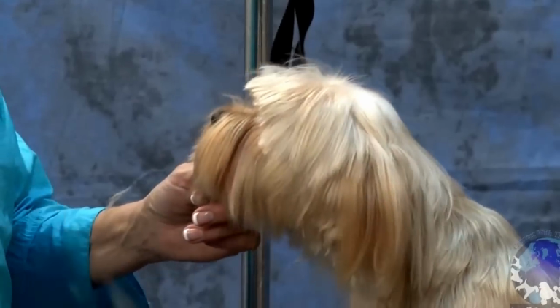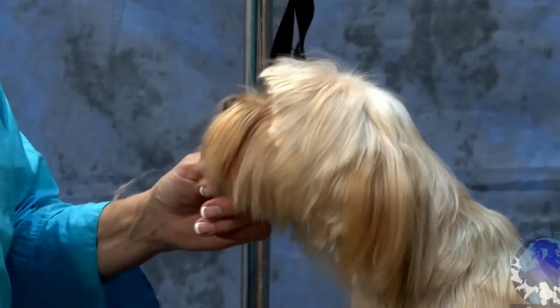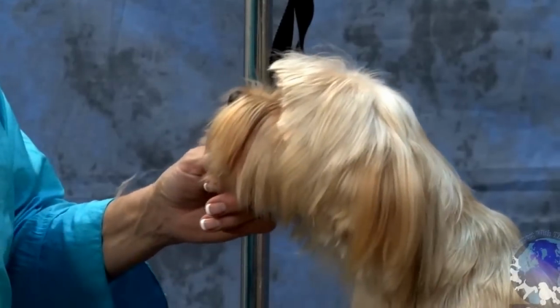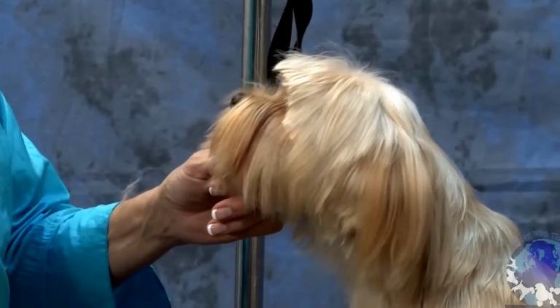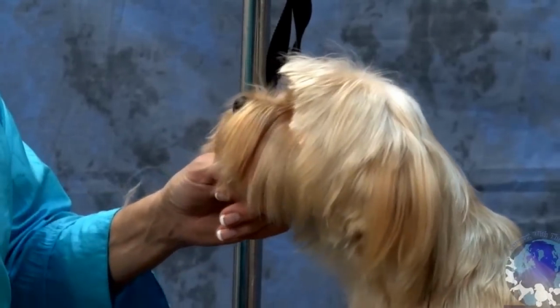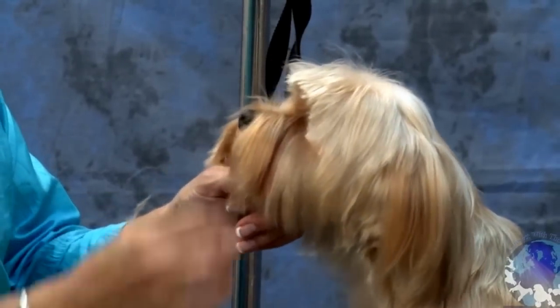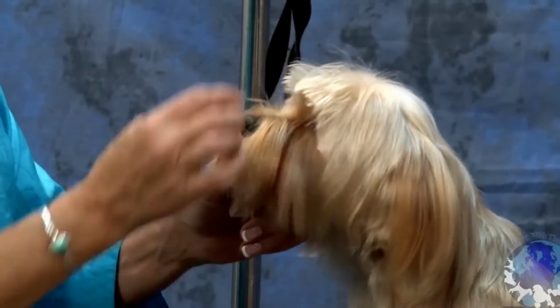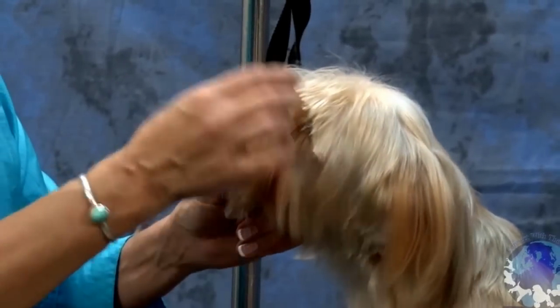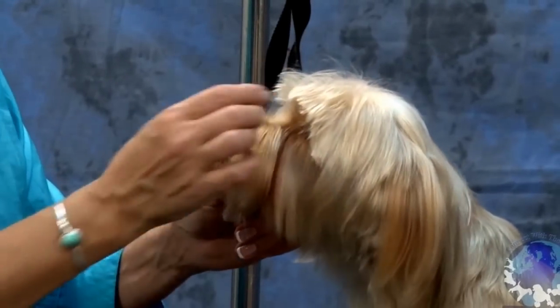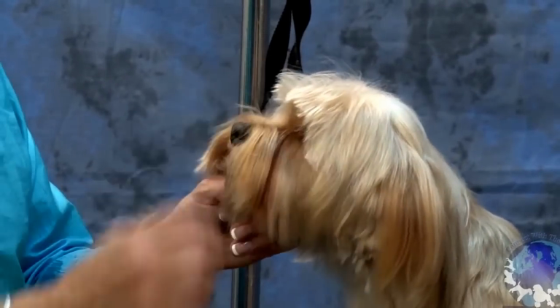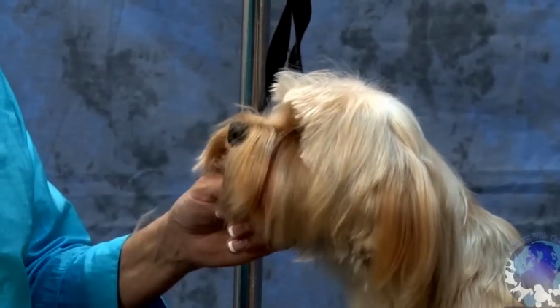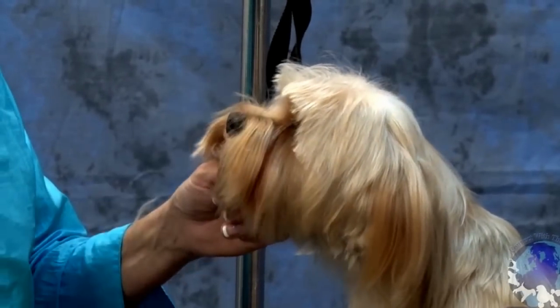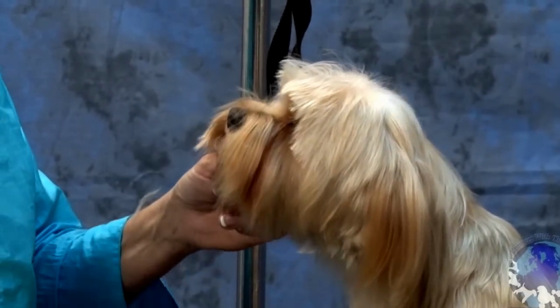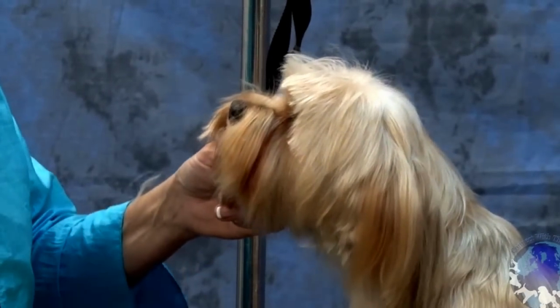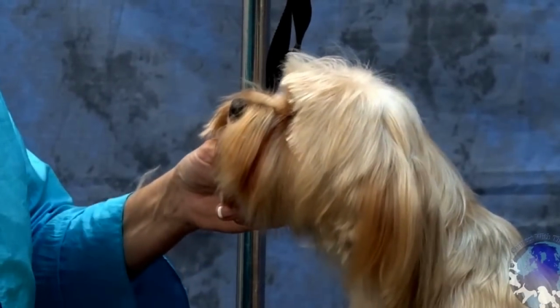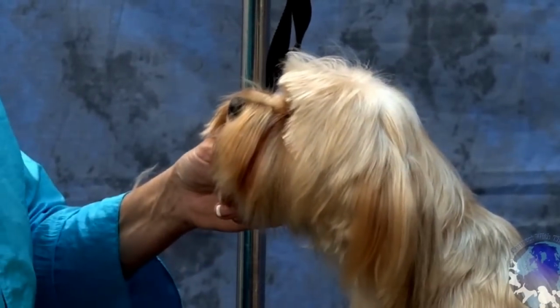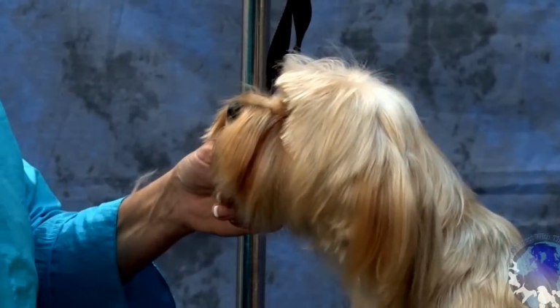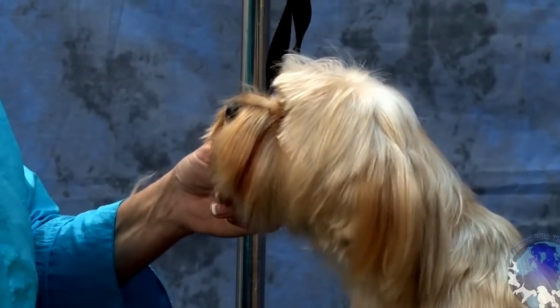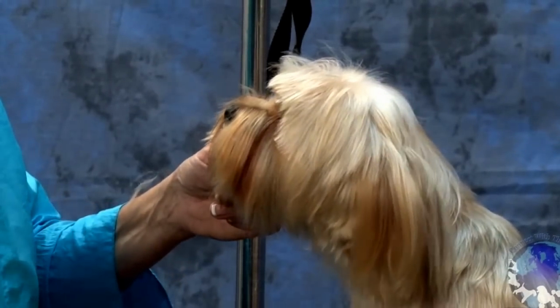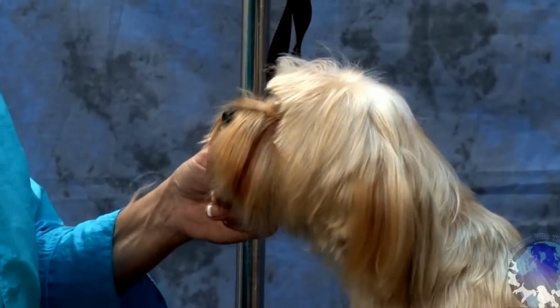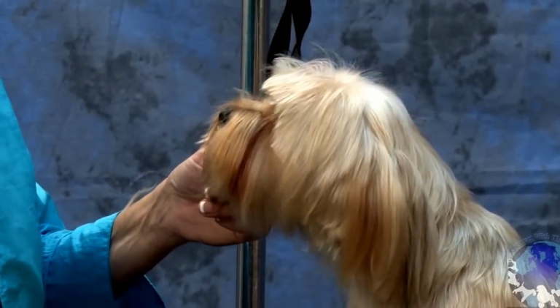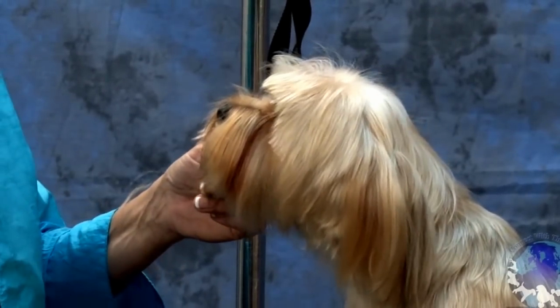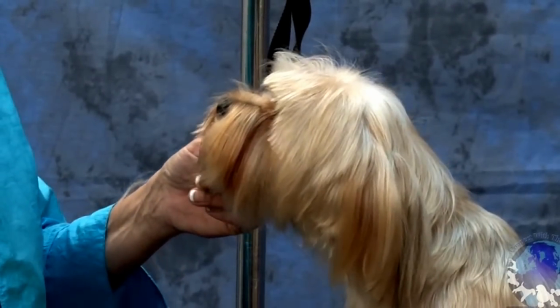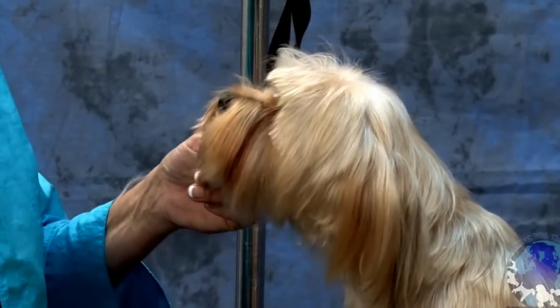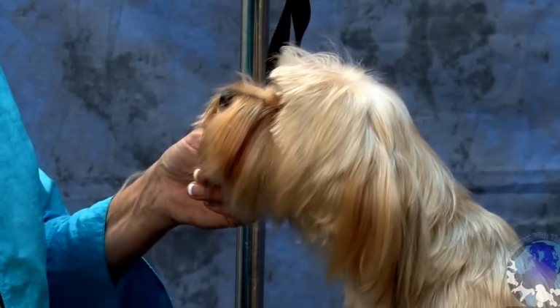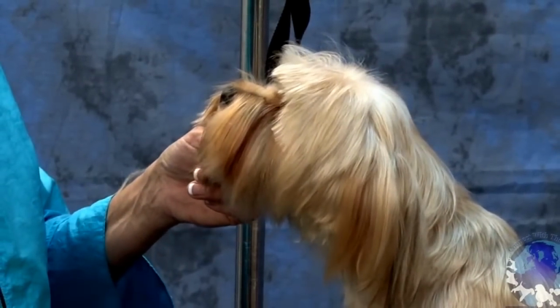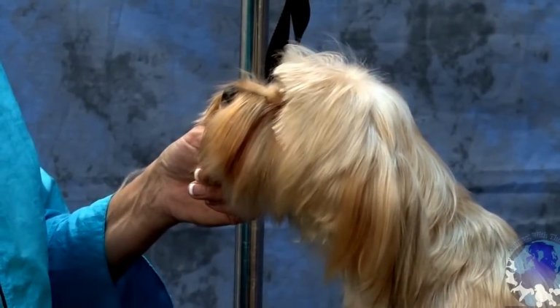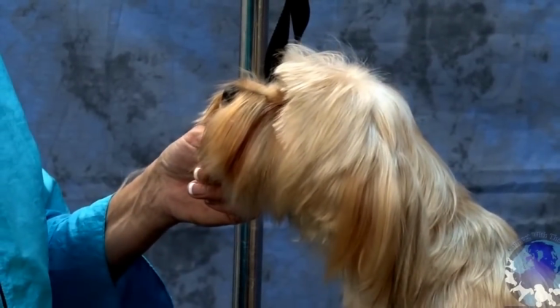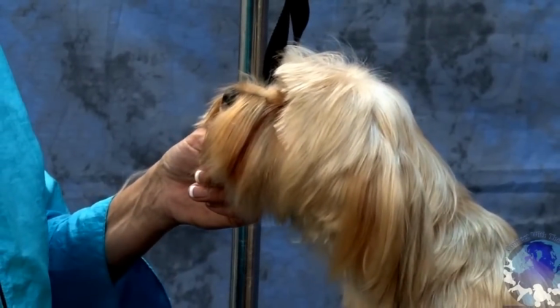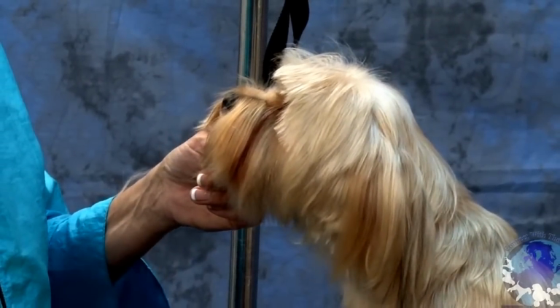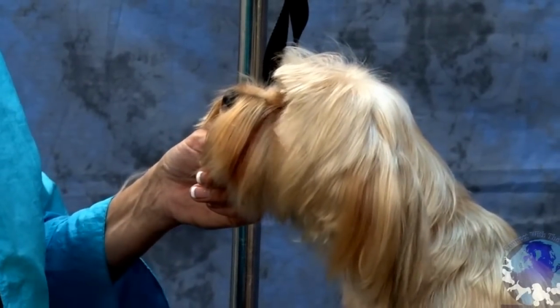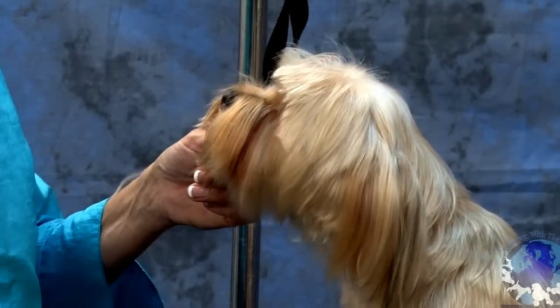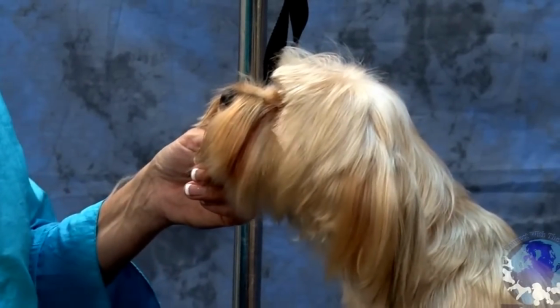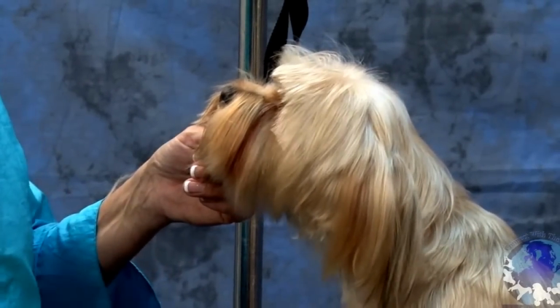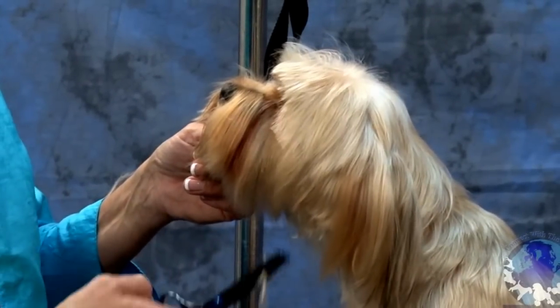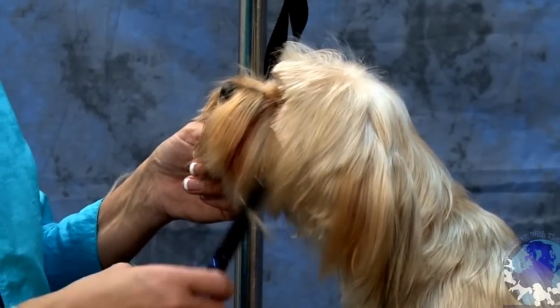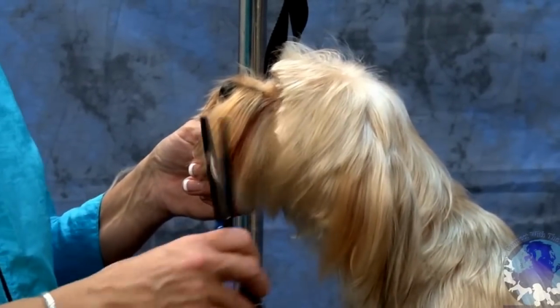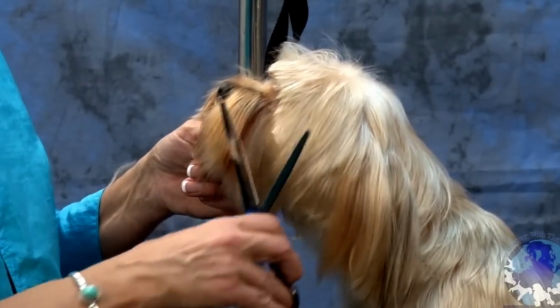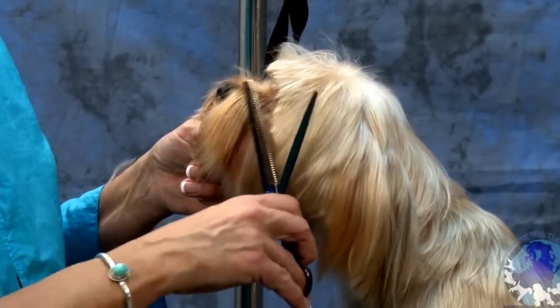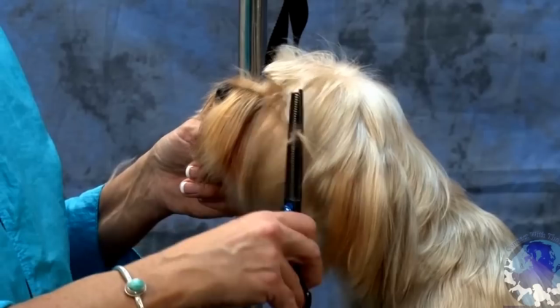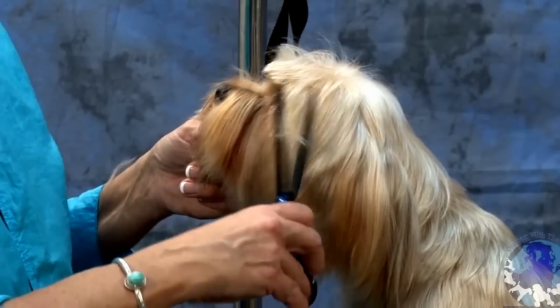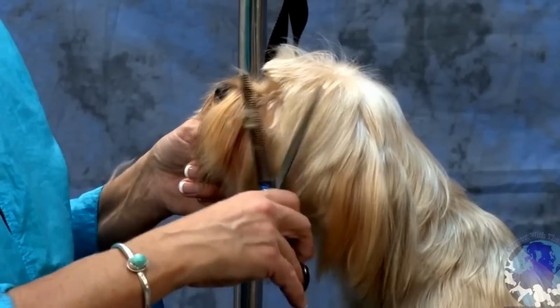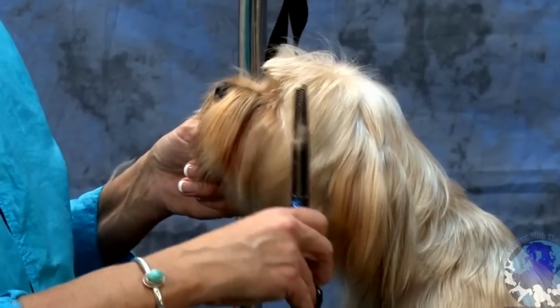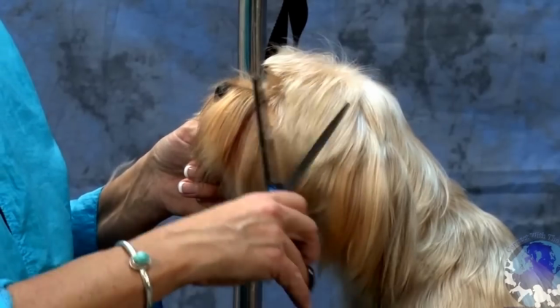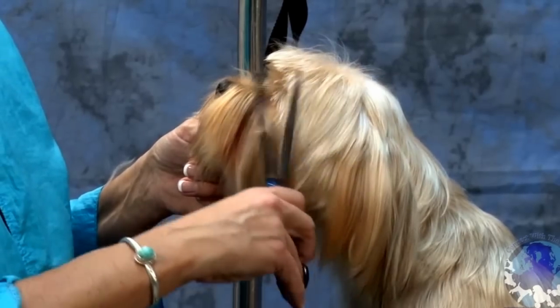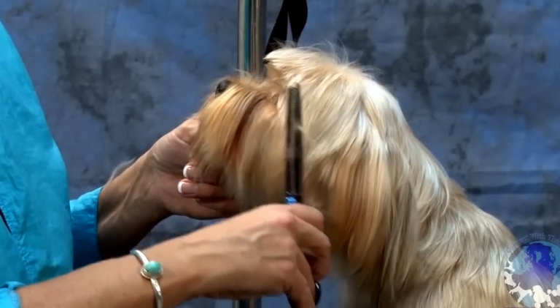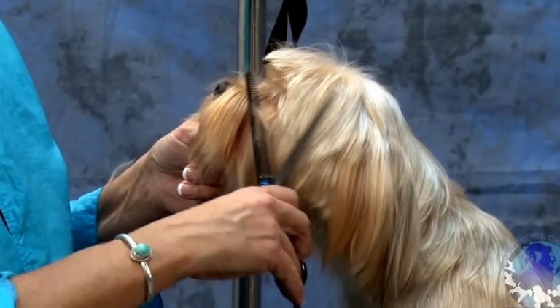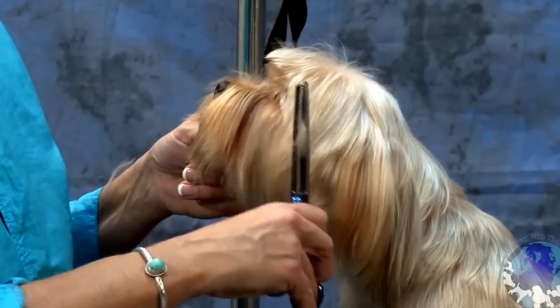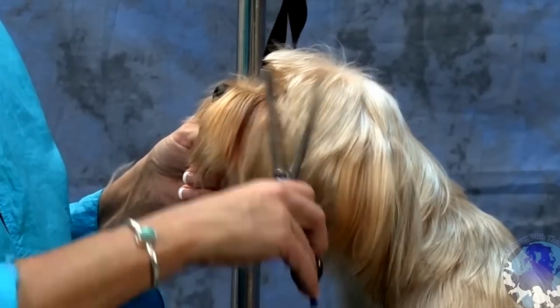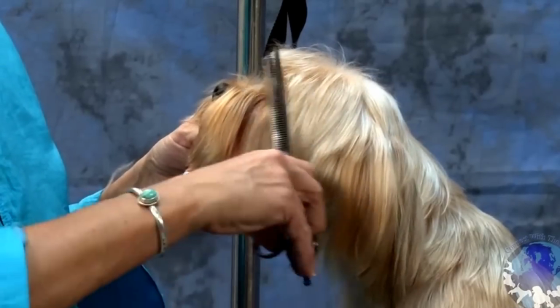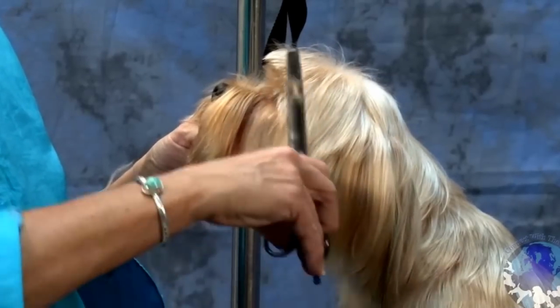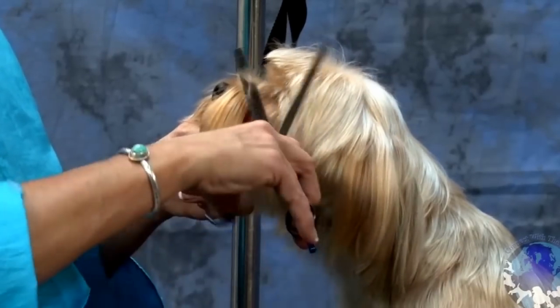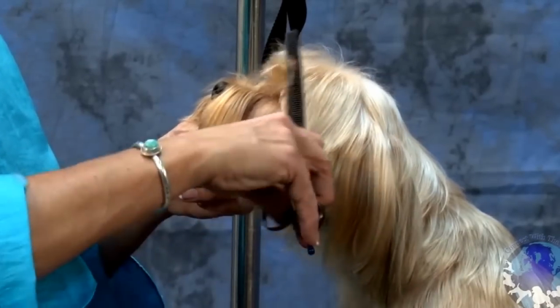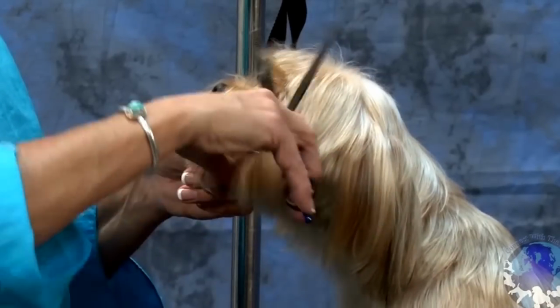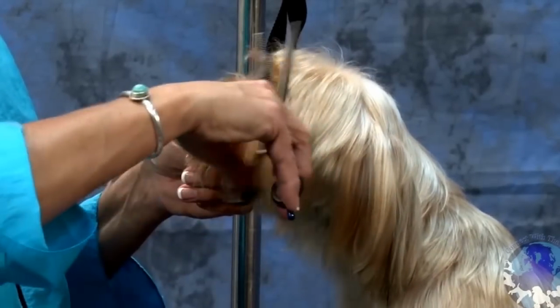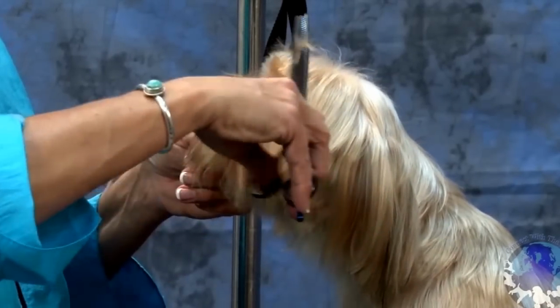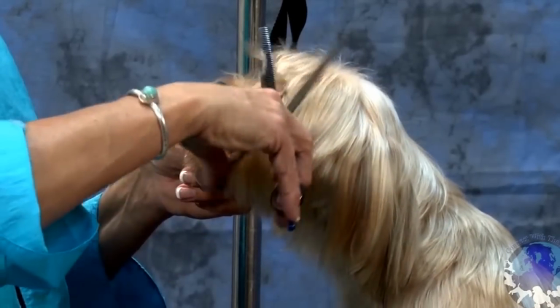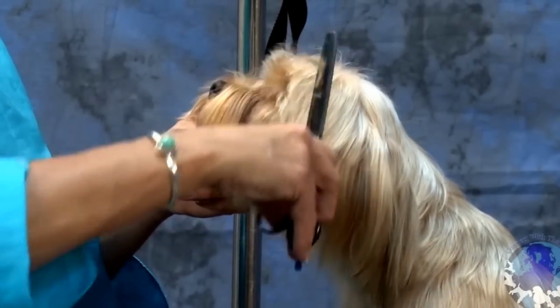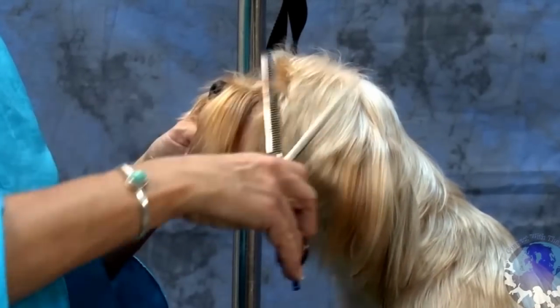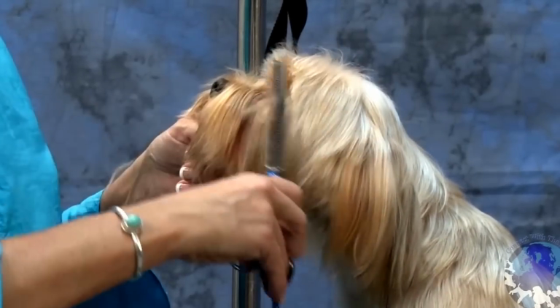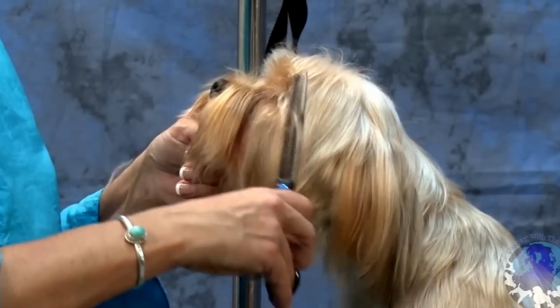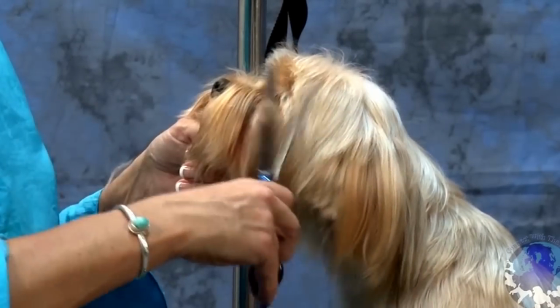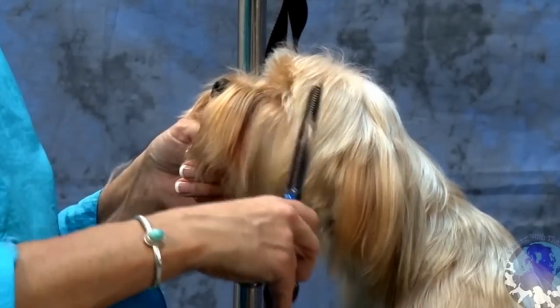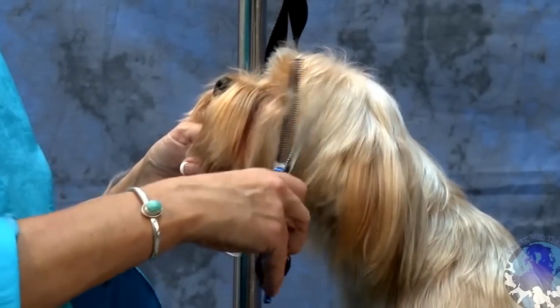So we've got a little bit of jagged stuff going on there, so I'm going to take the blenders, and because this hair is so fine, just barely tip it.